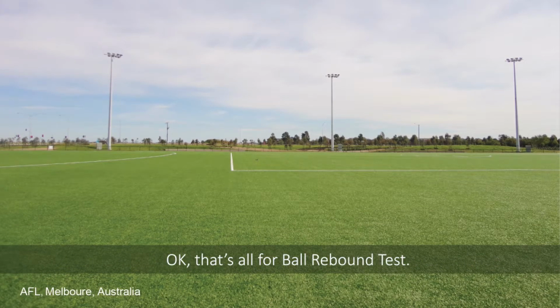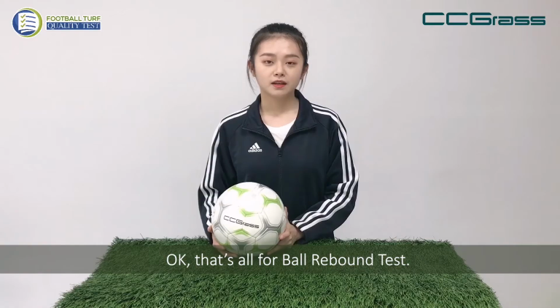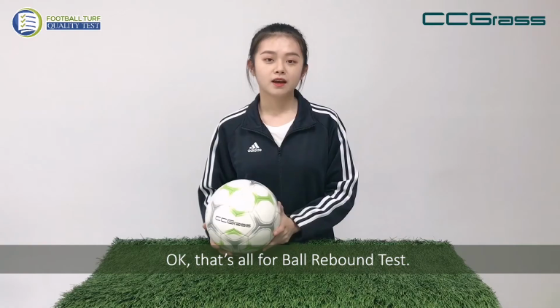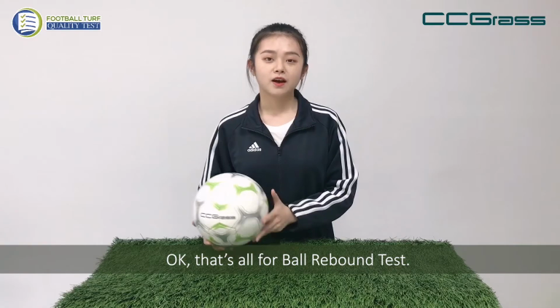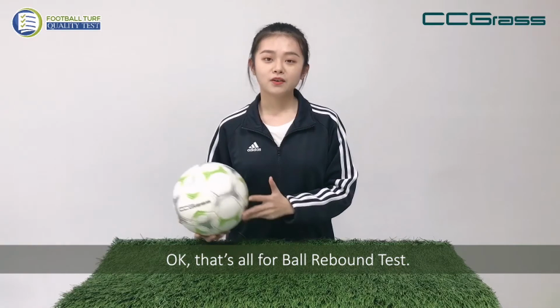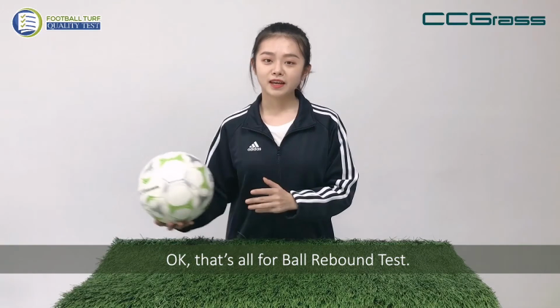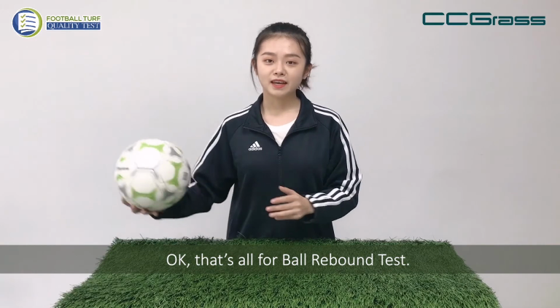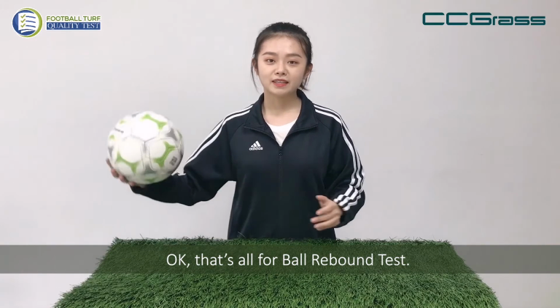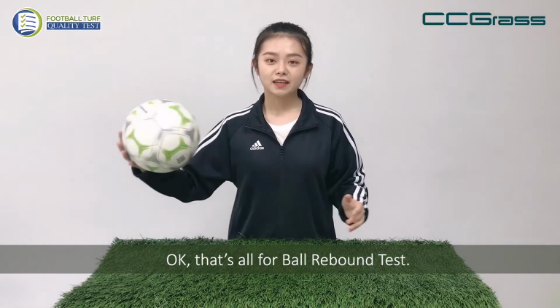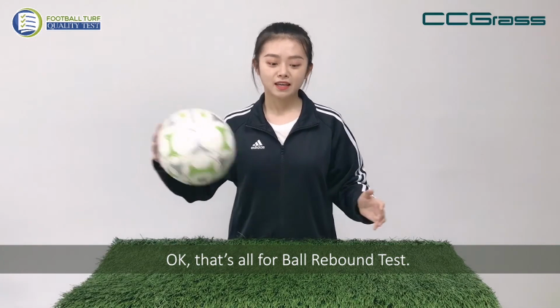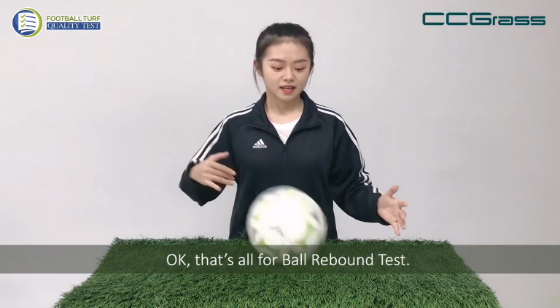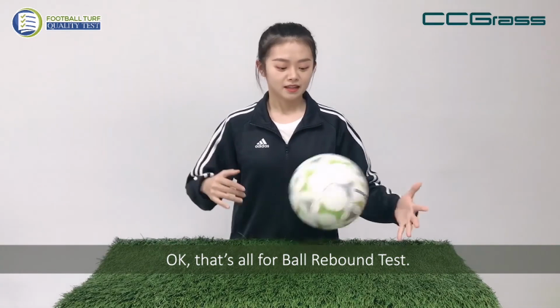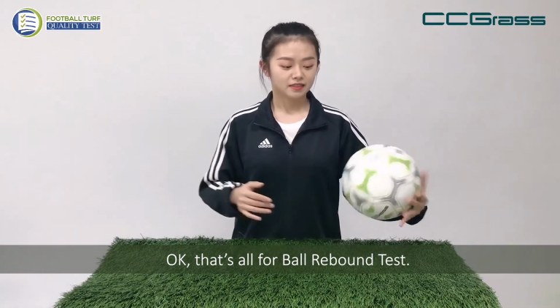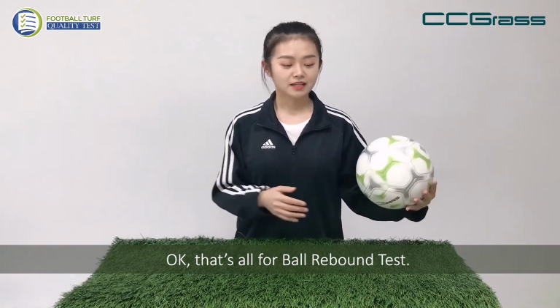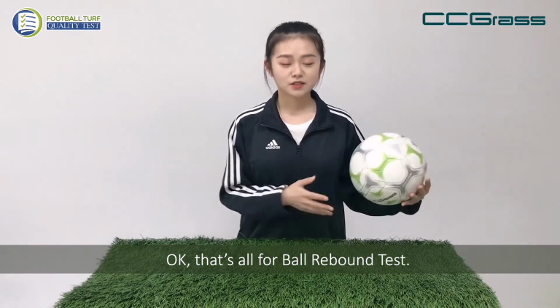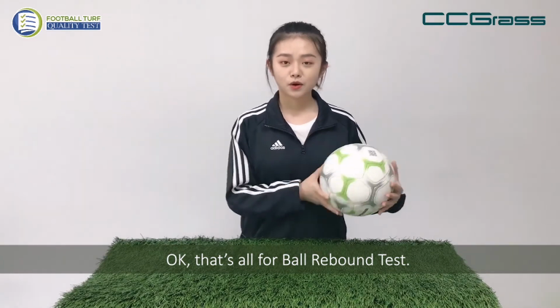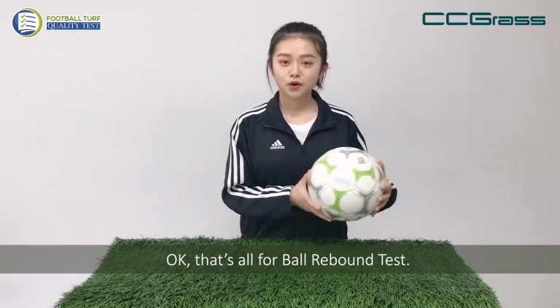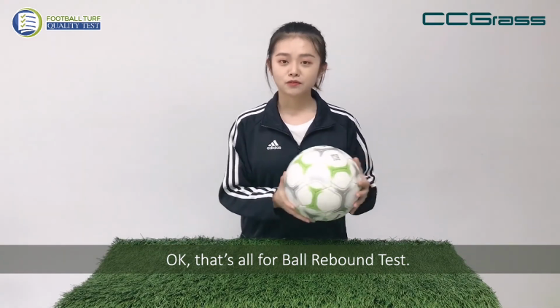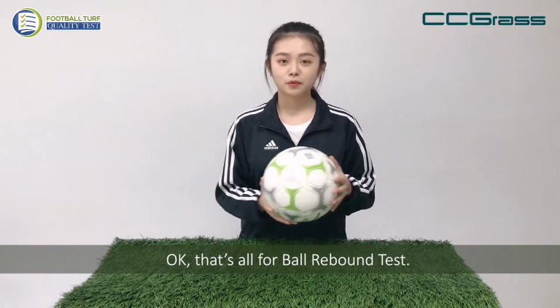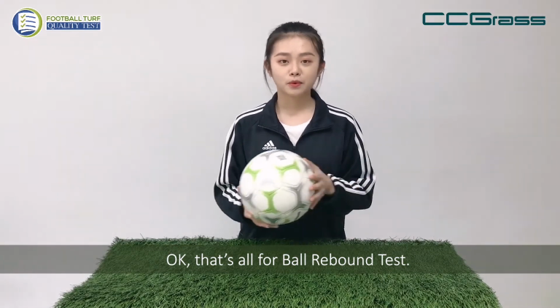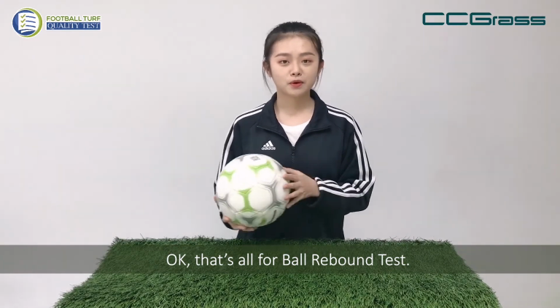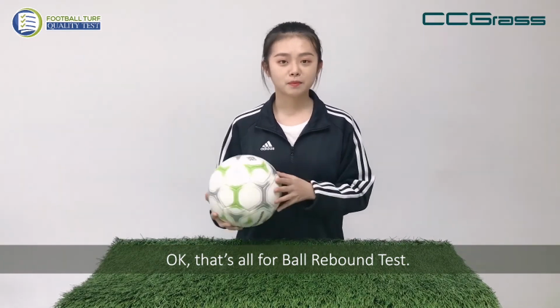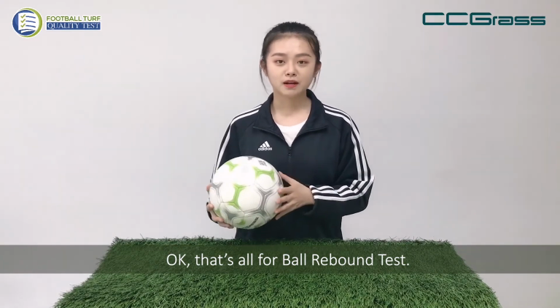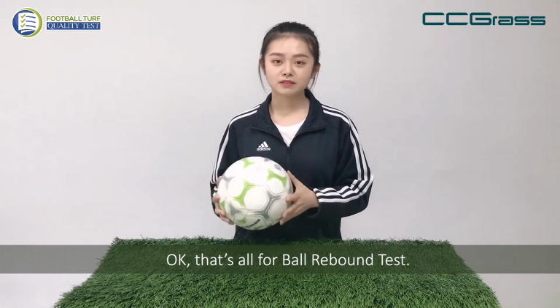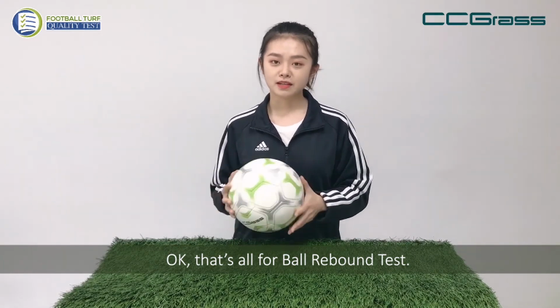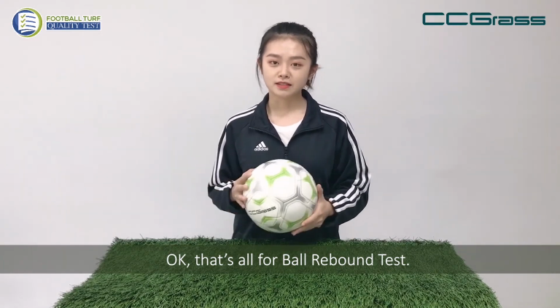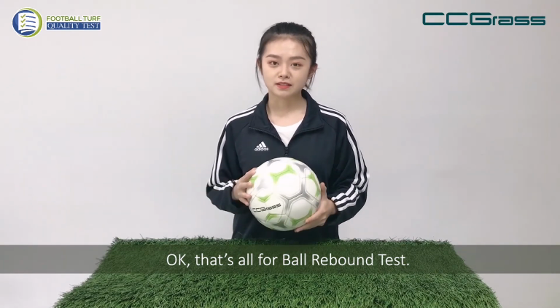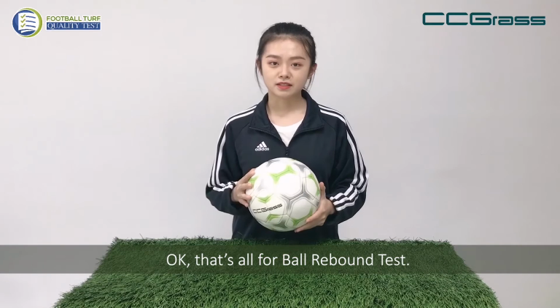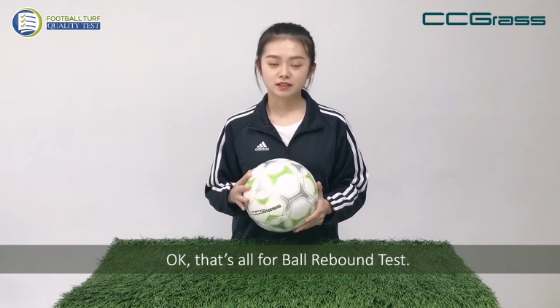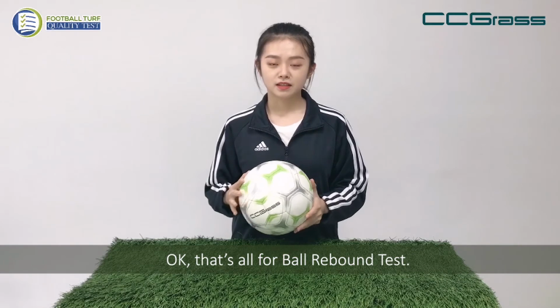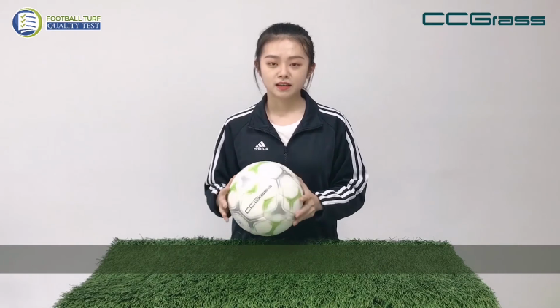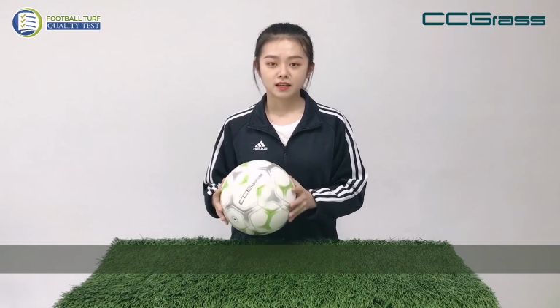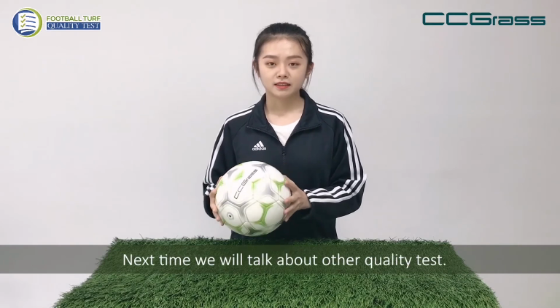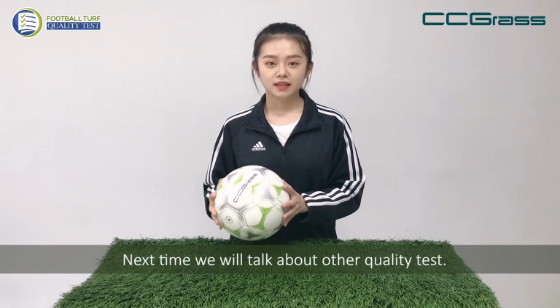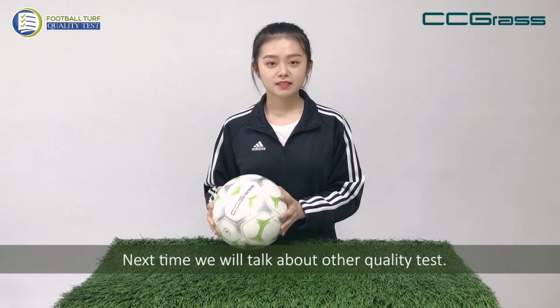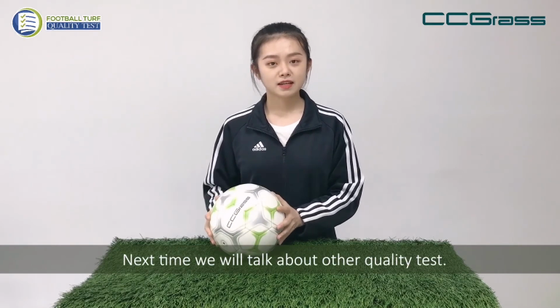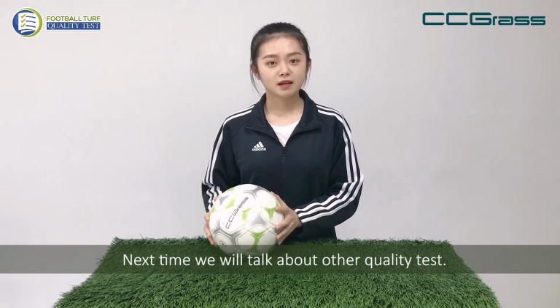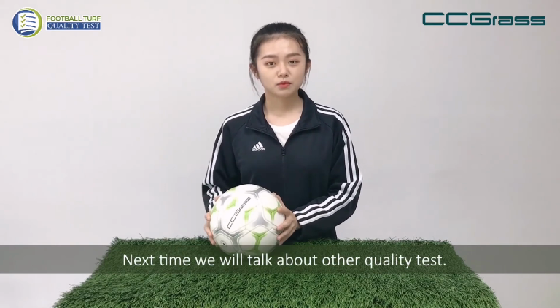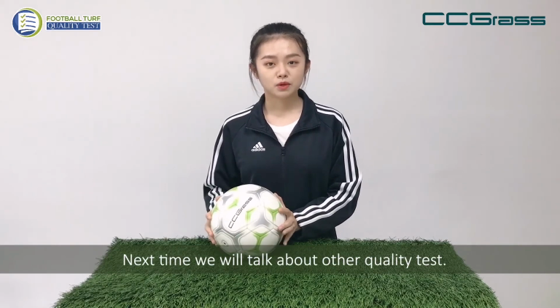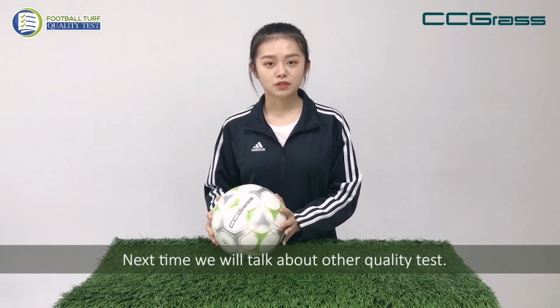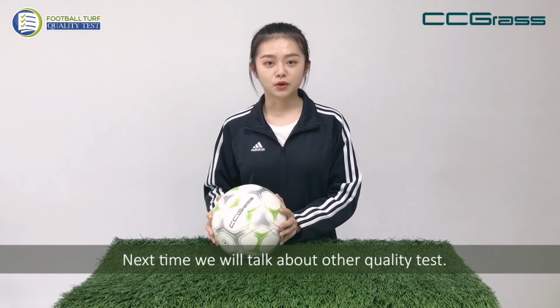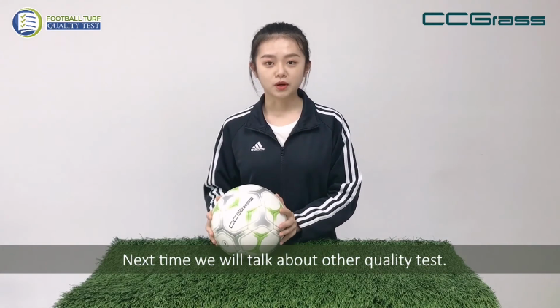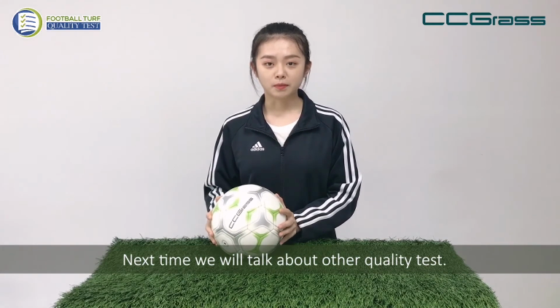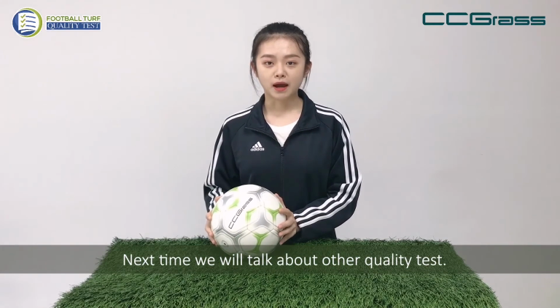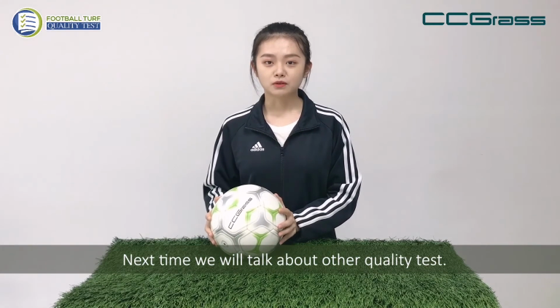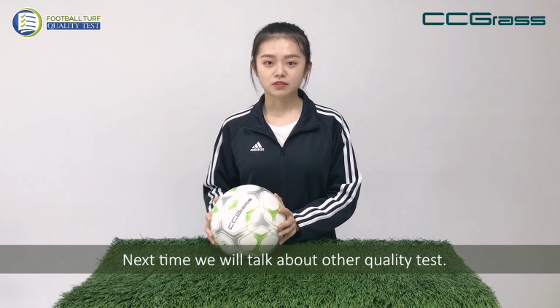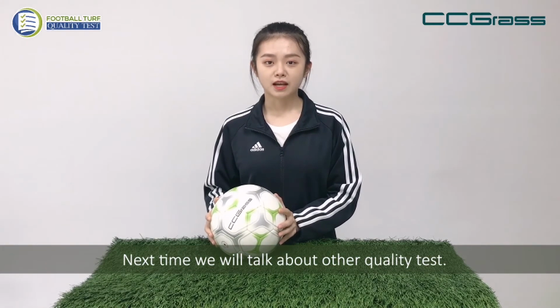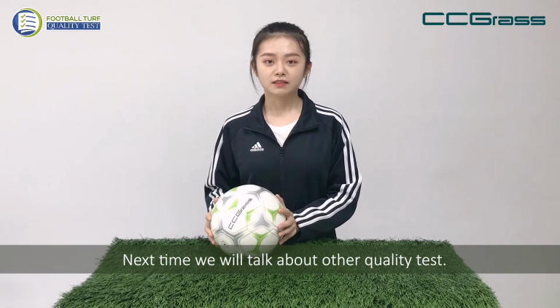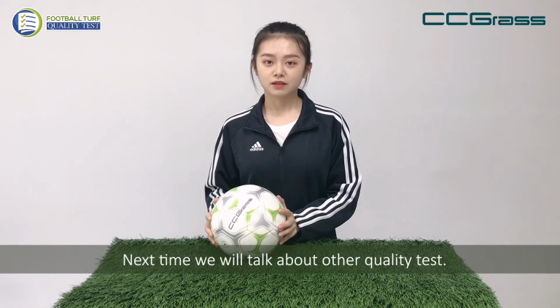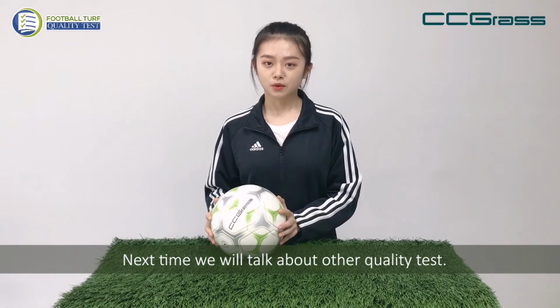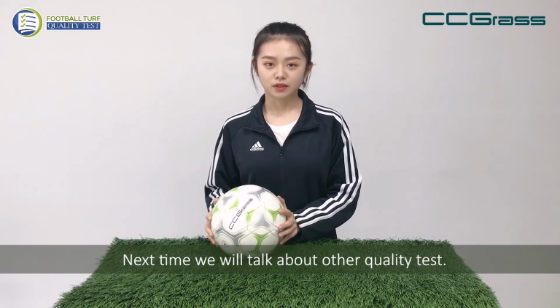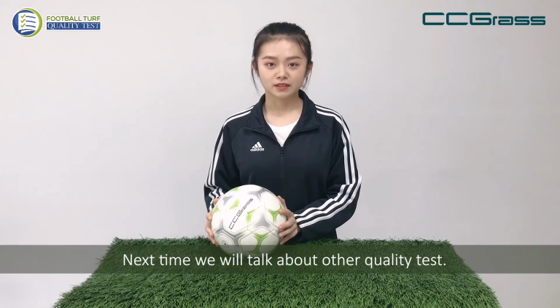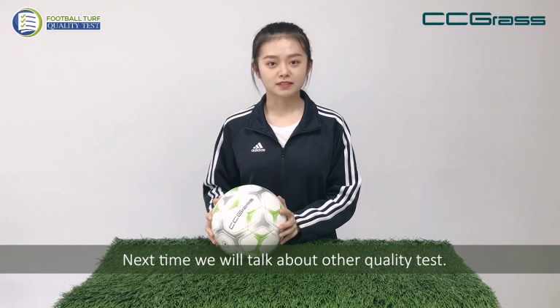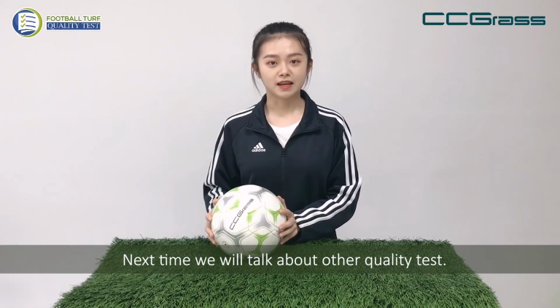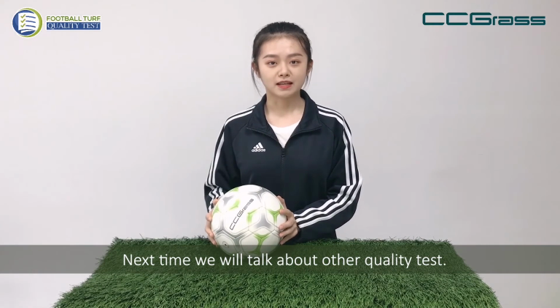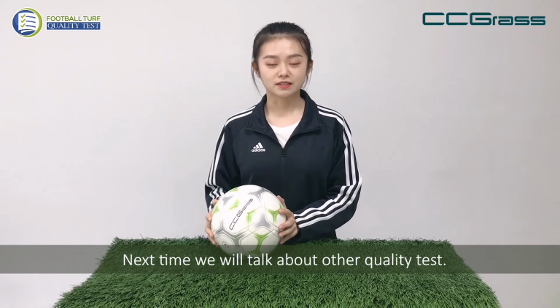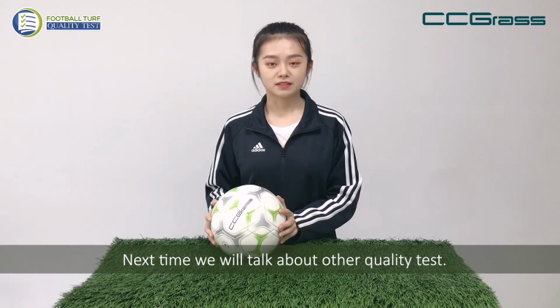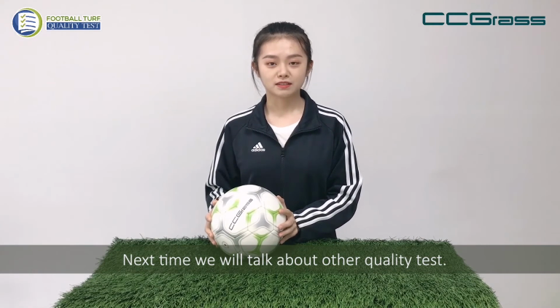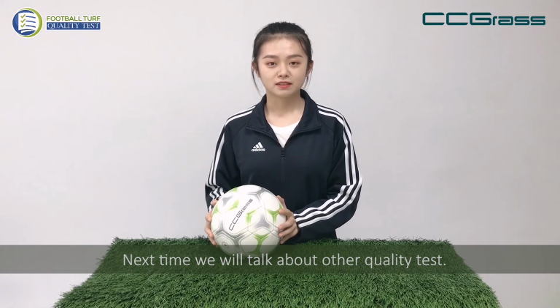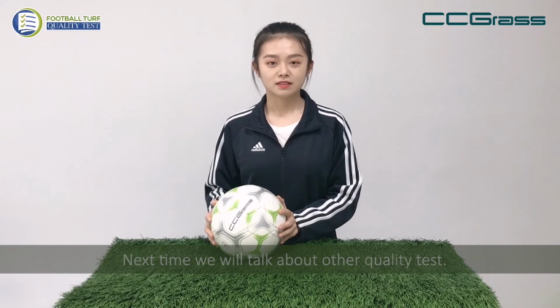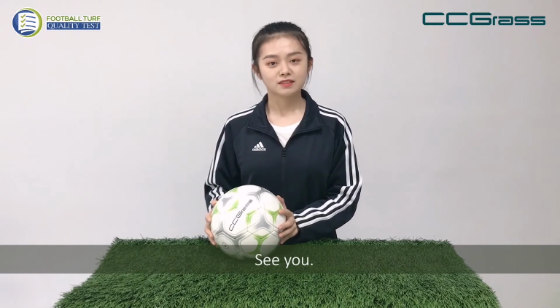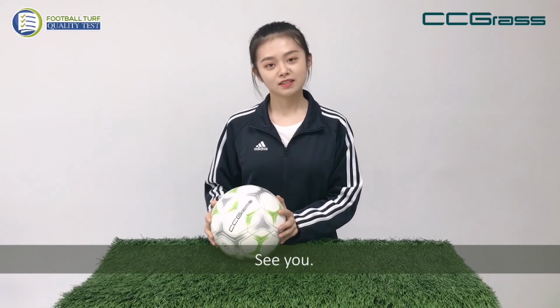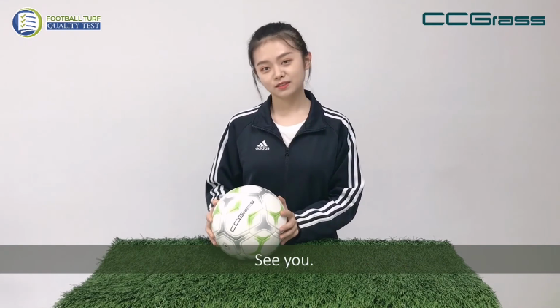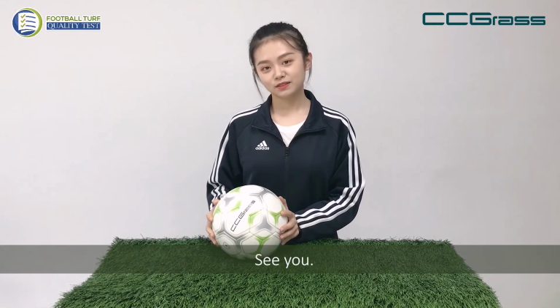That's all for the ball rebound test. Next time we will talk about other quality tests. See you.